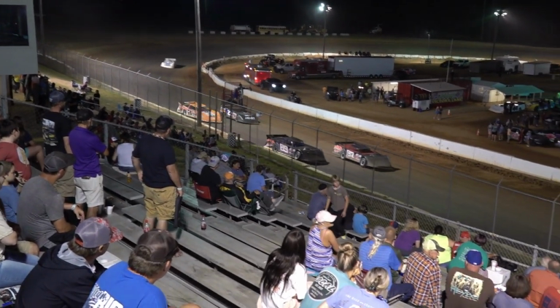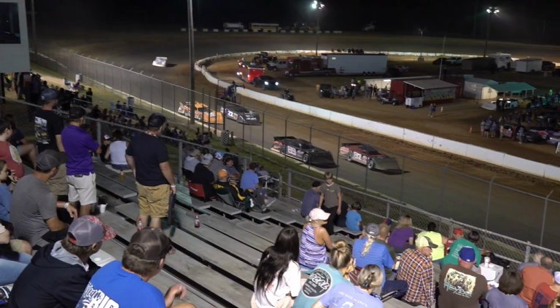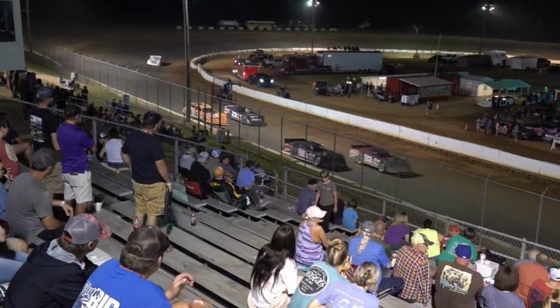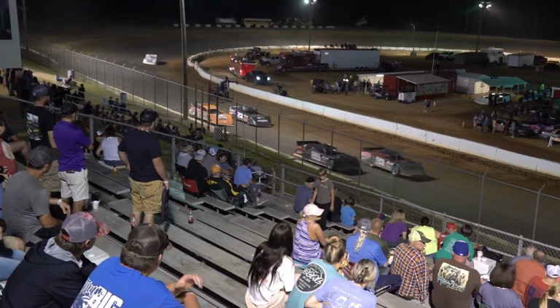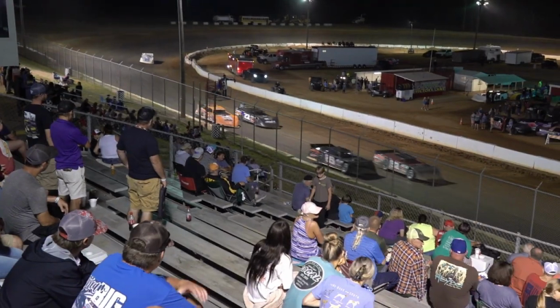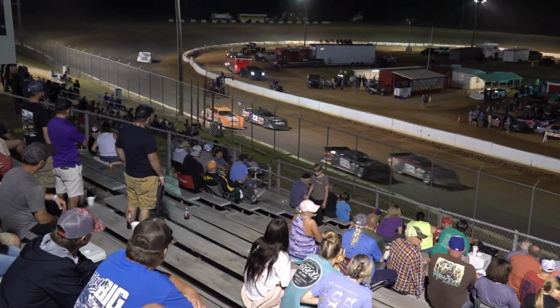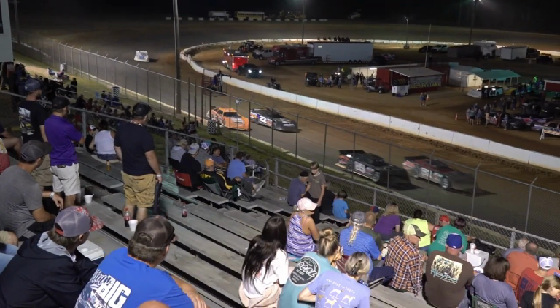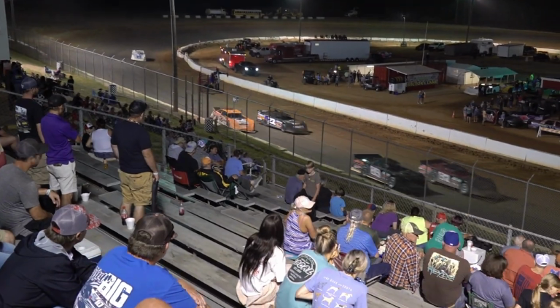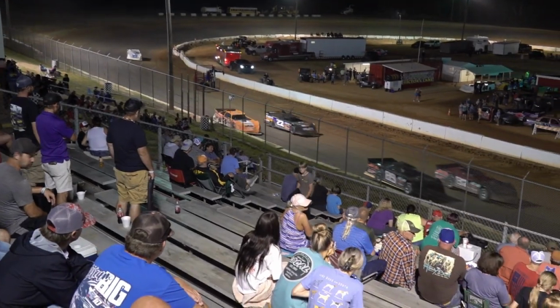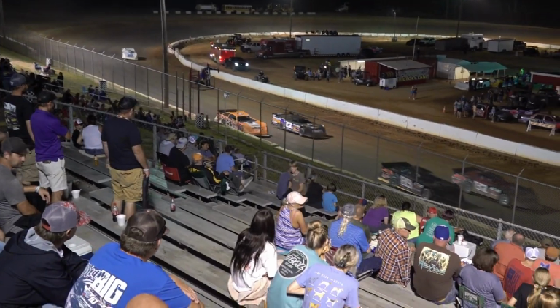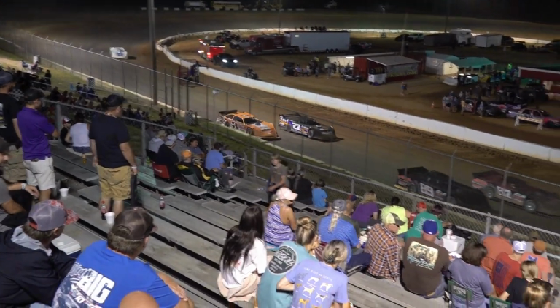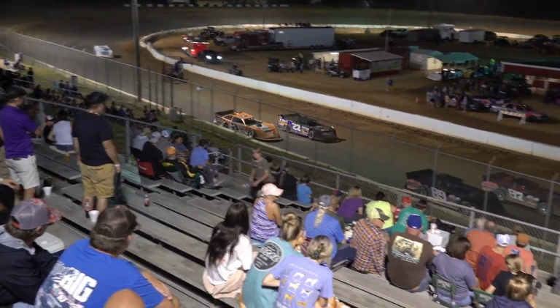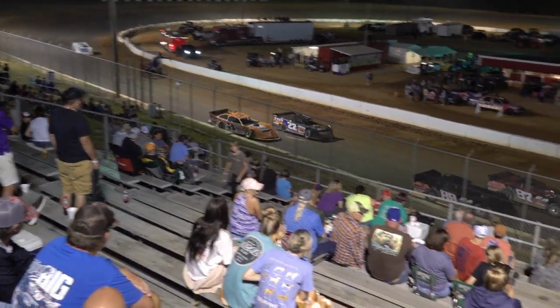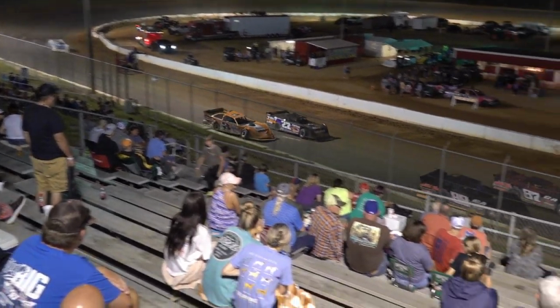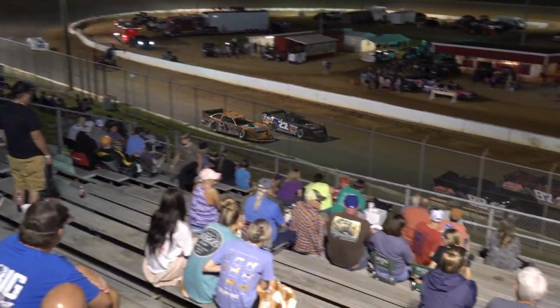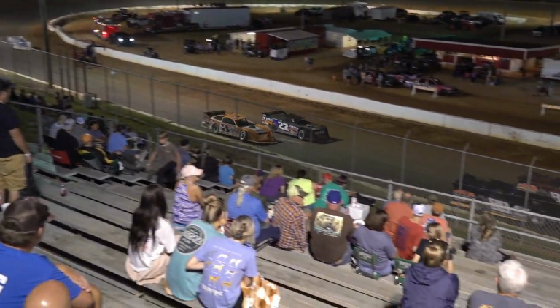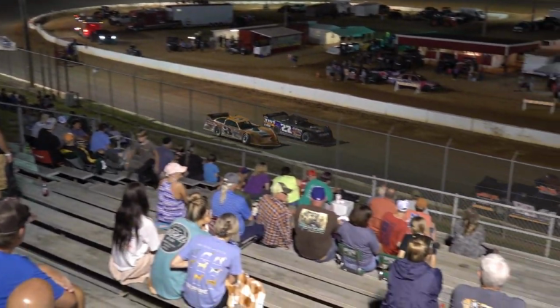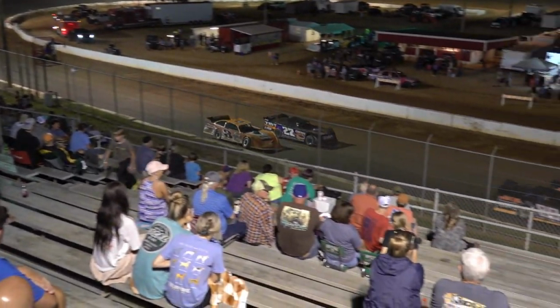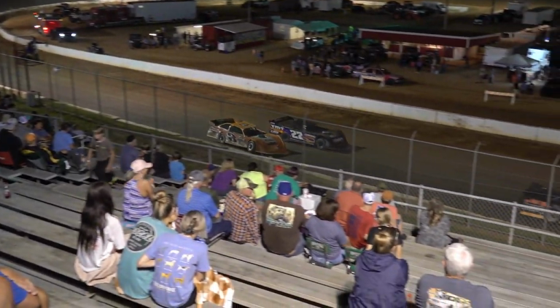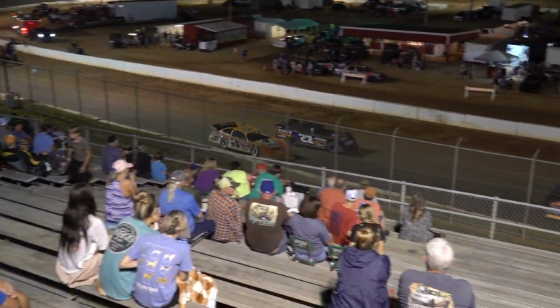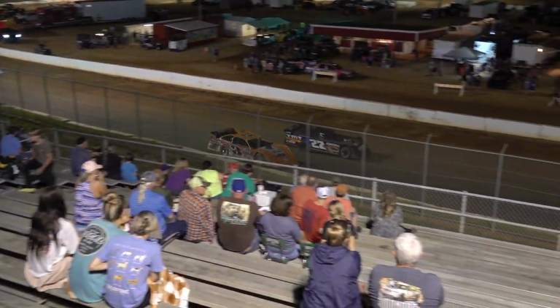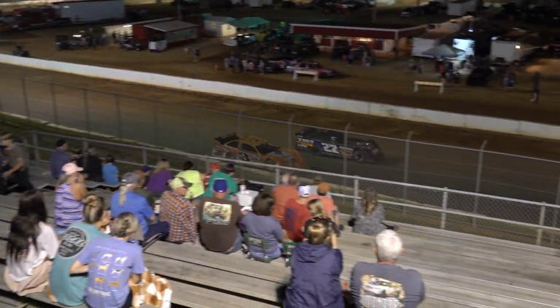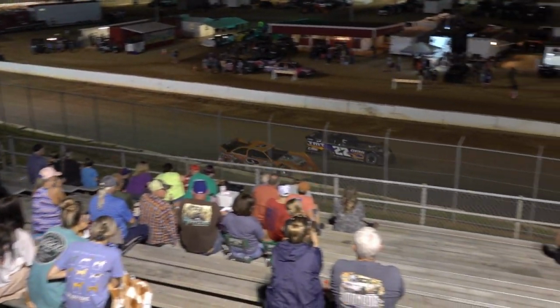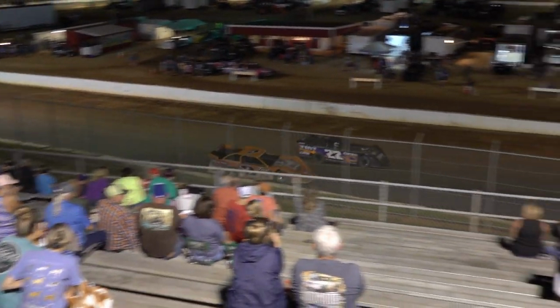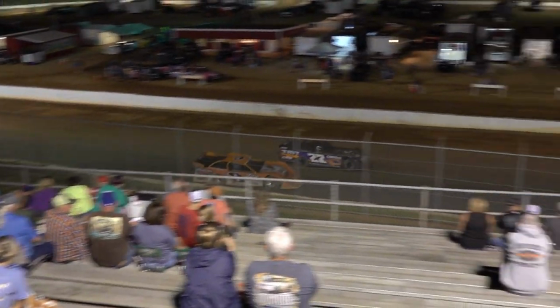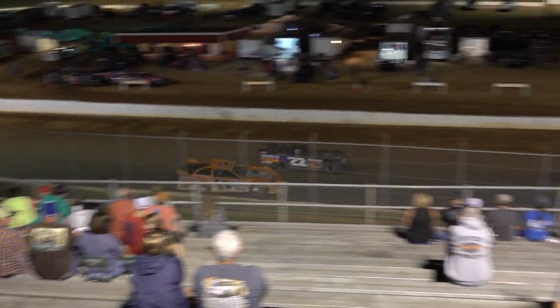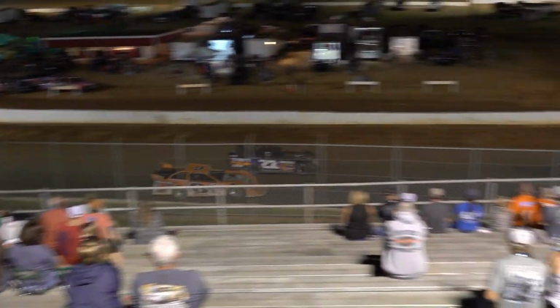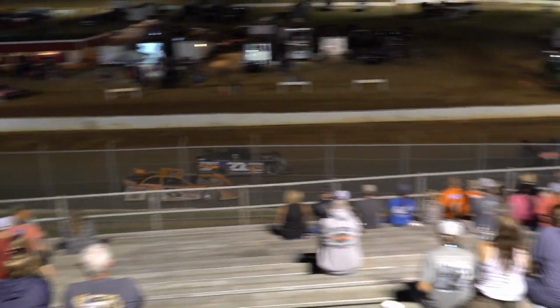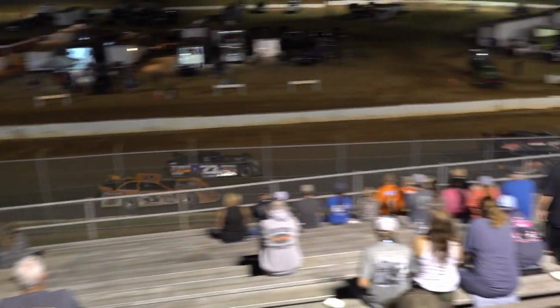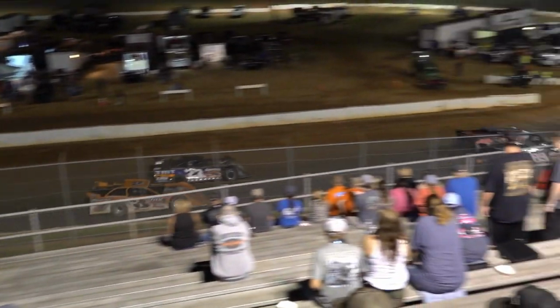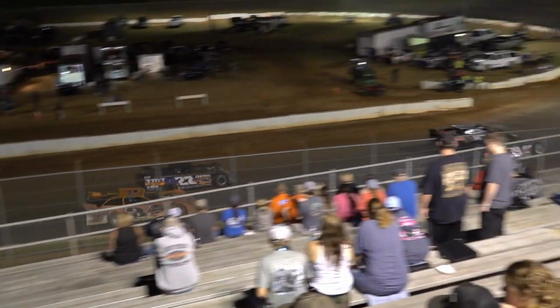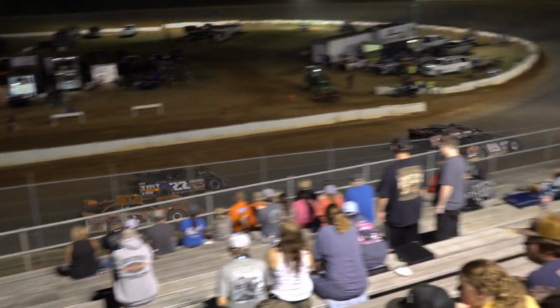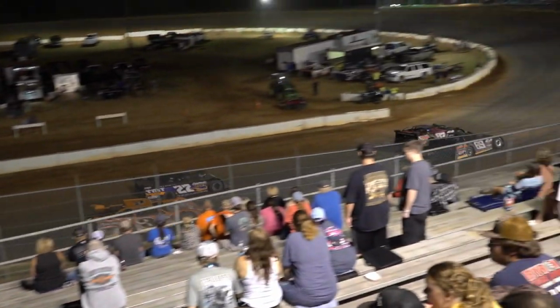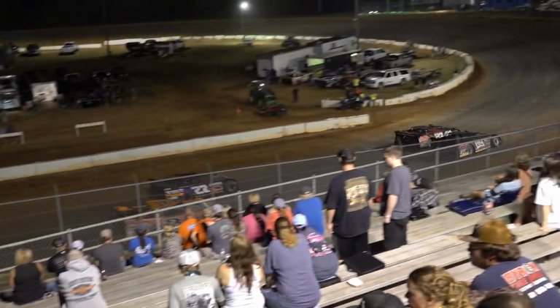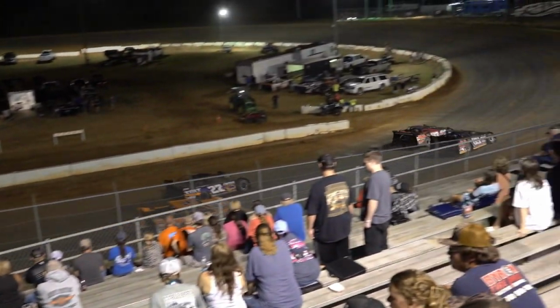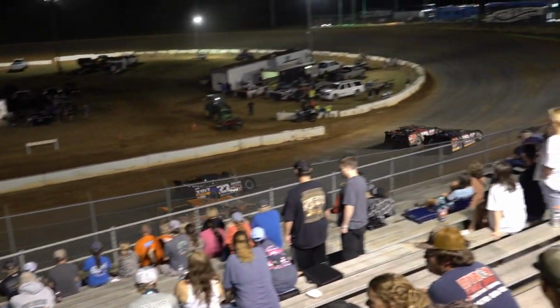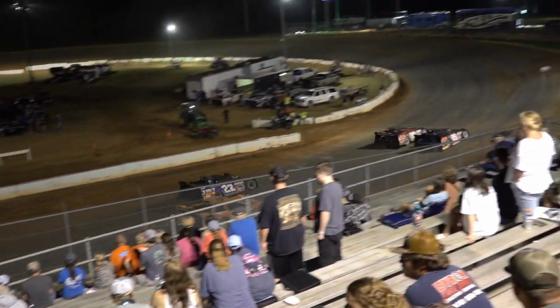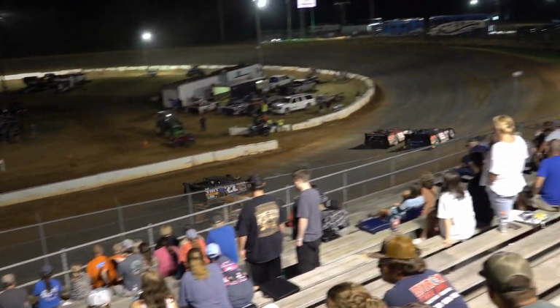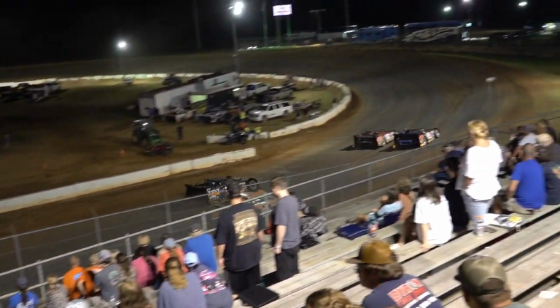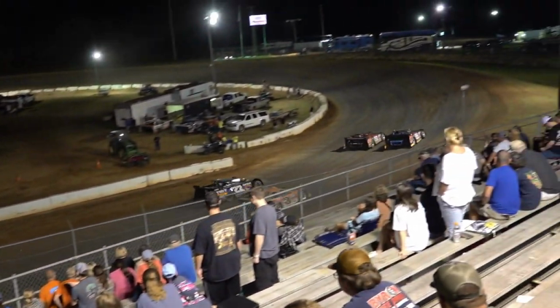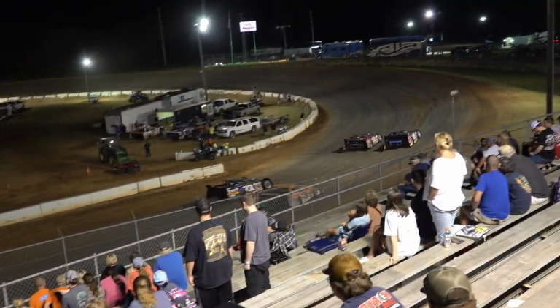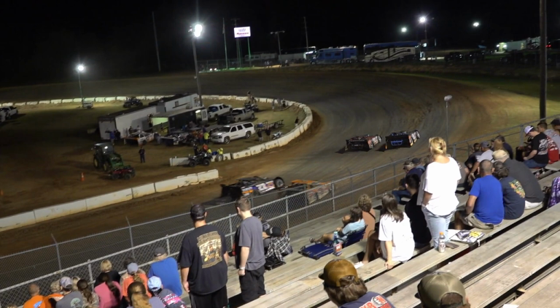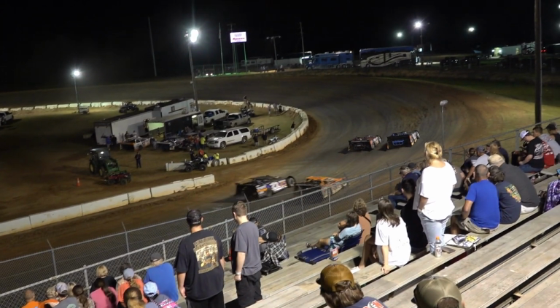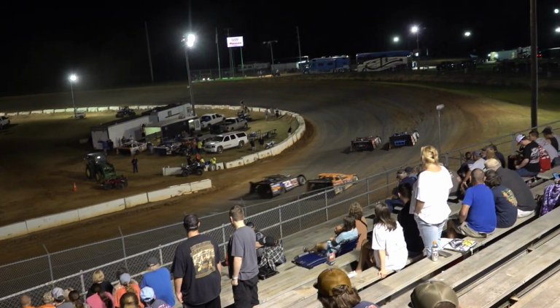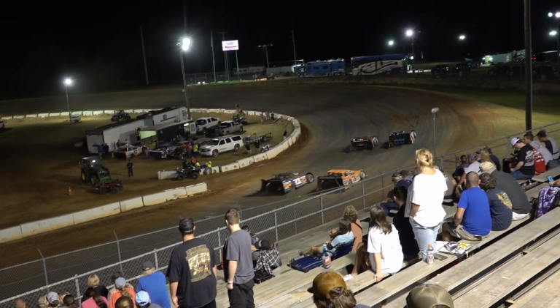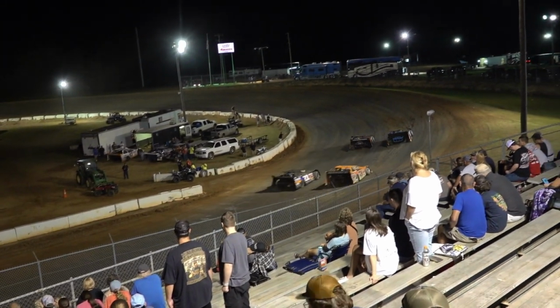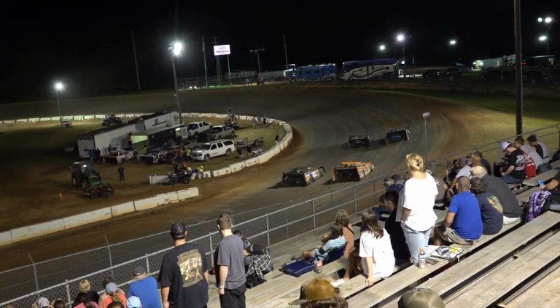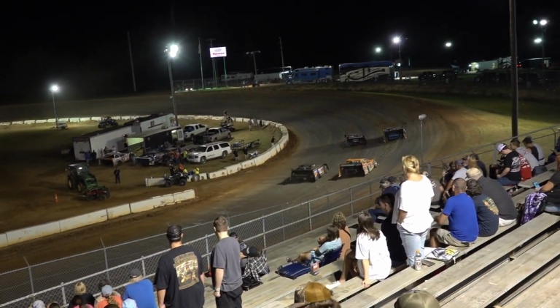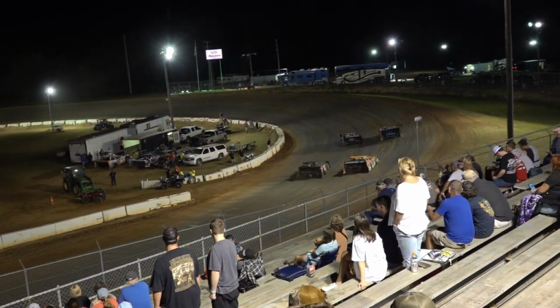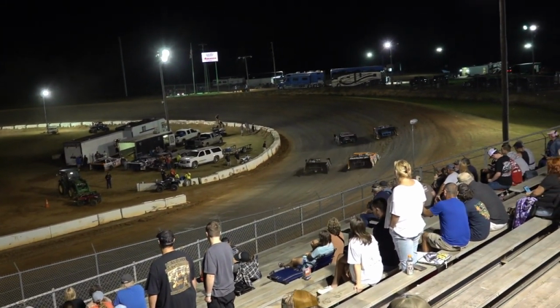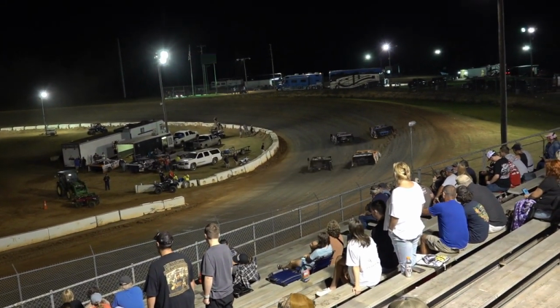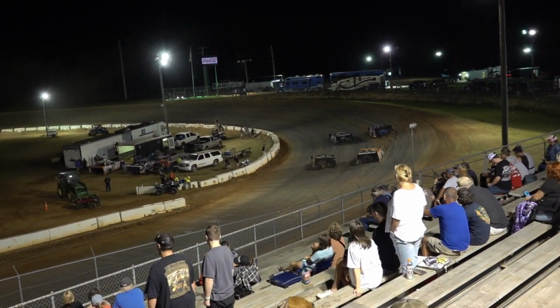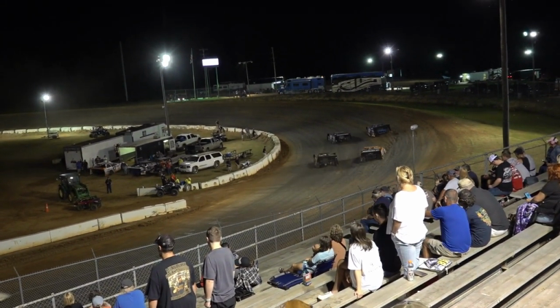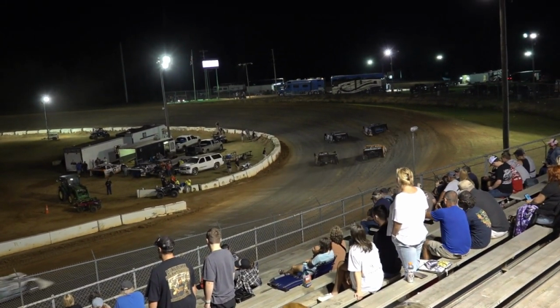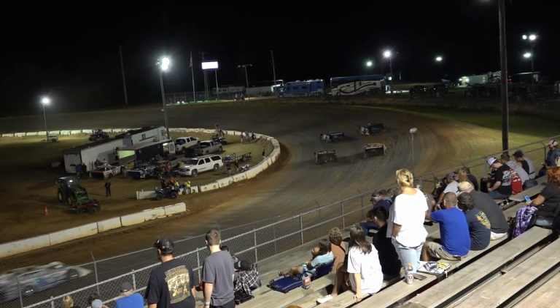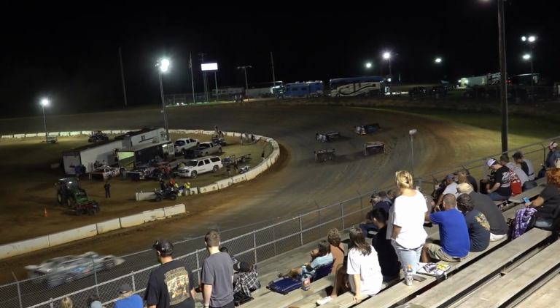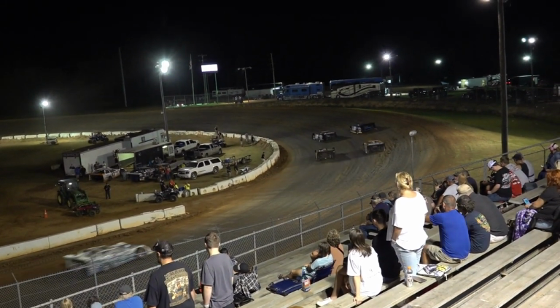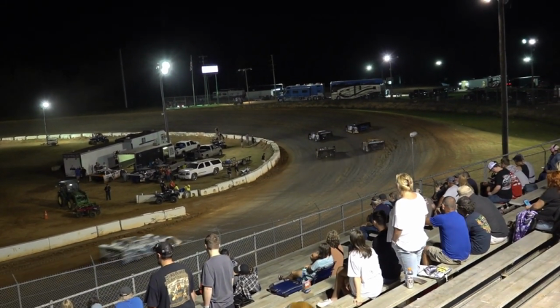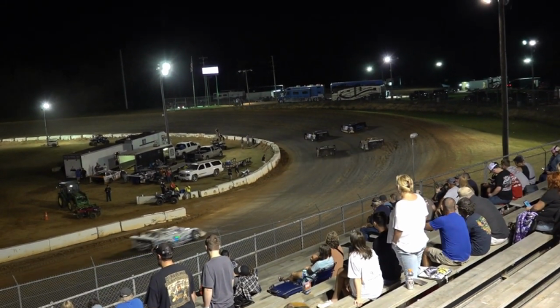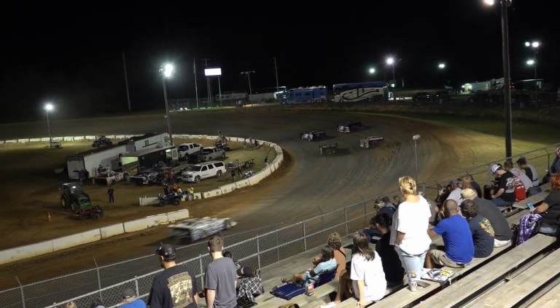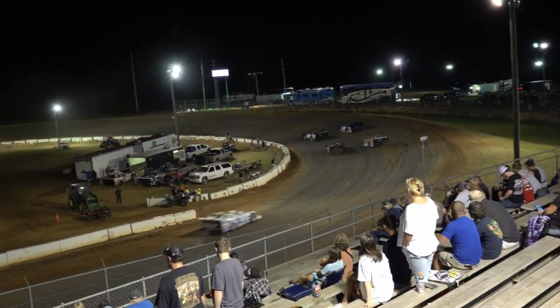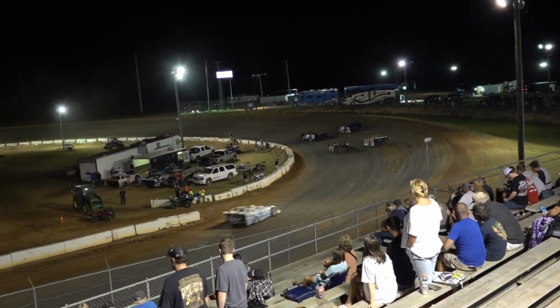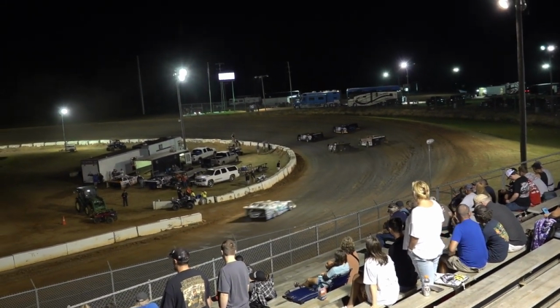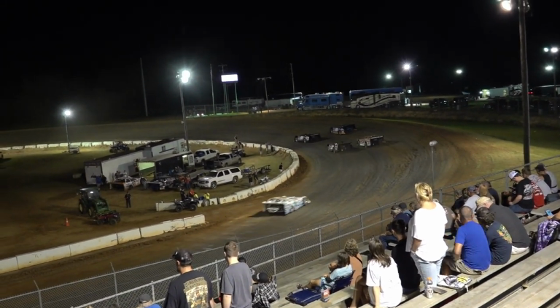Fleming's Auto Junior Crown Vic, start making your way to staging. Fleming's Auto Junior Crown Vic, start making your way to staging.